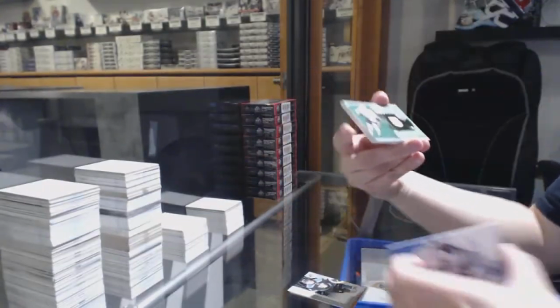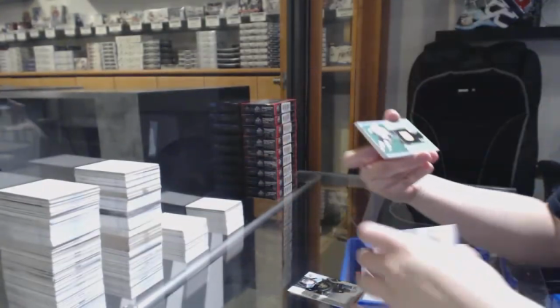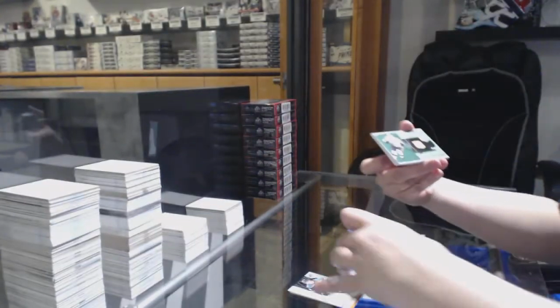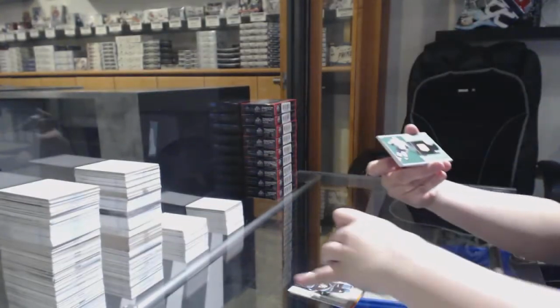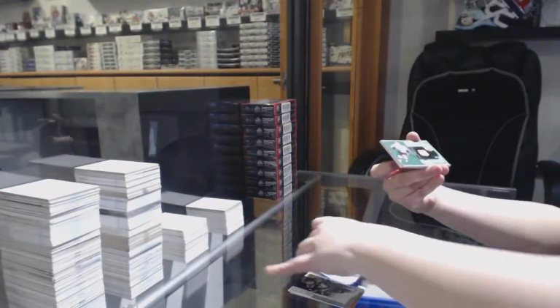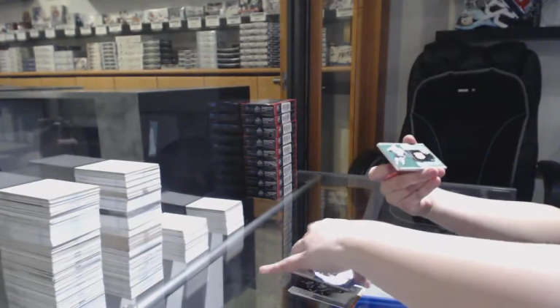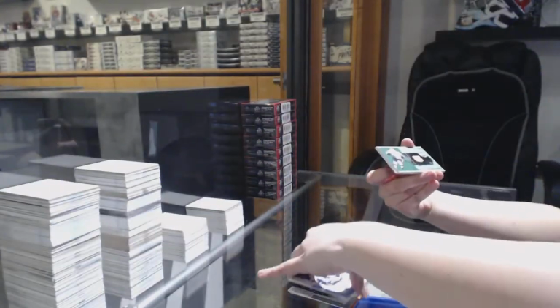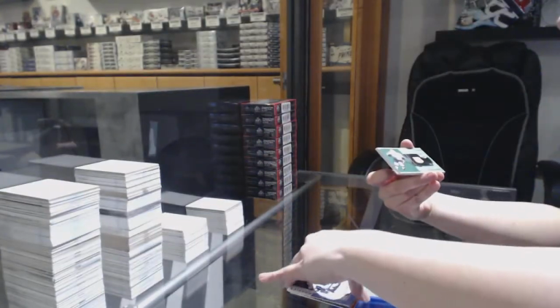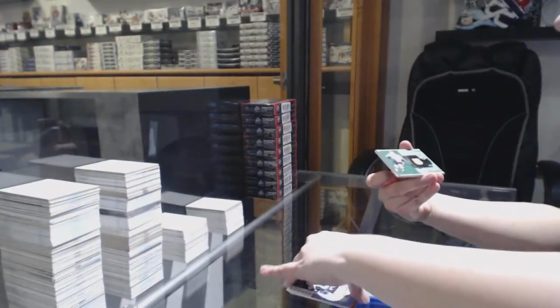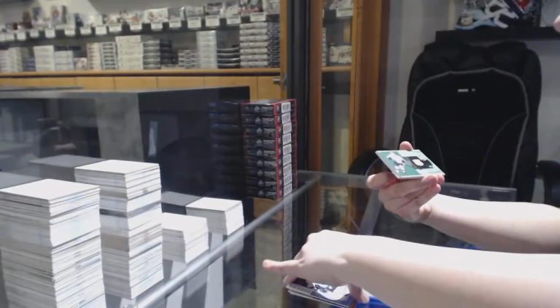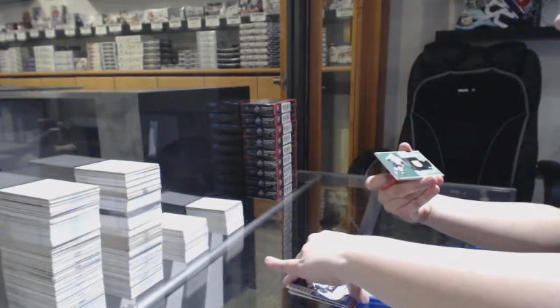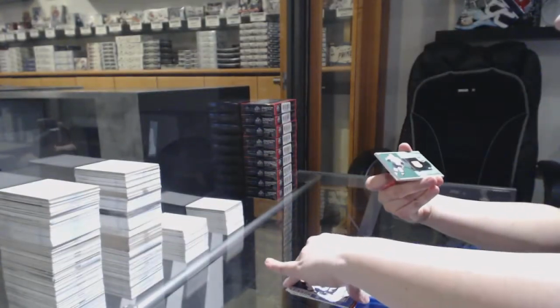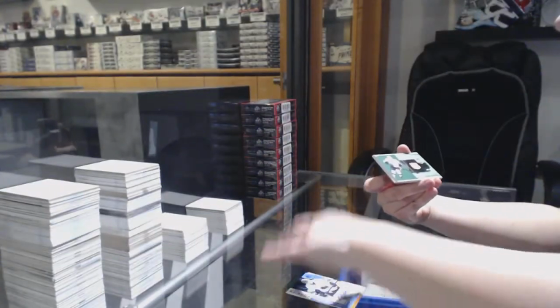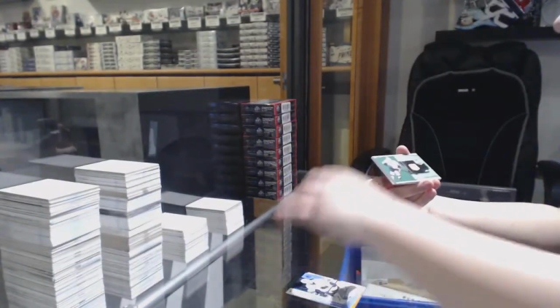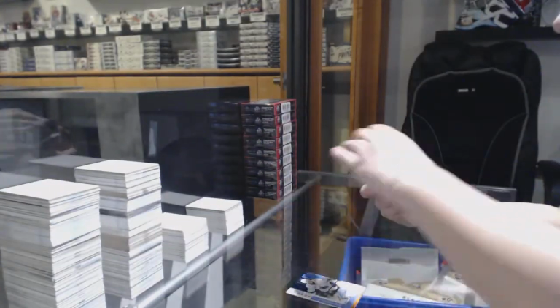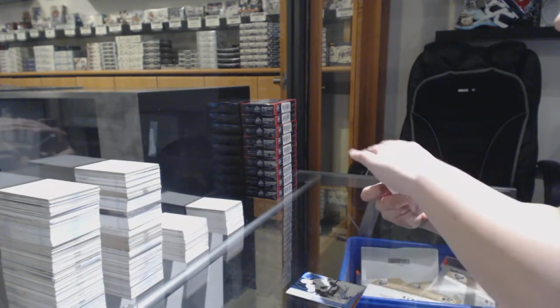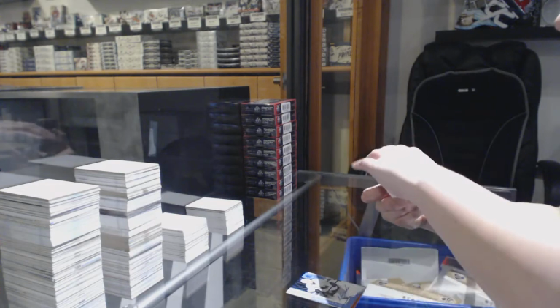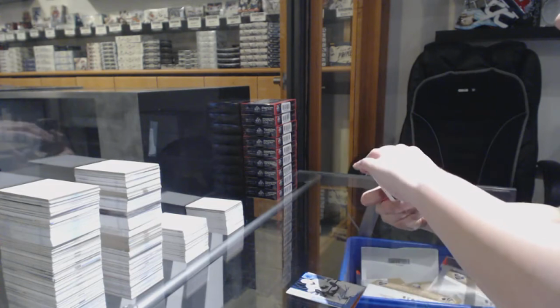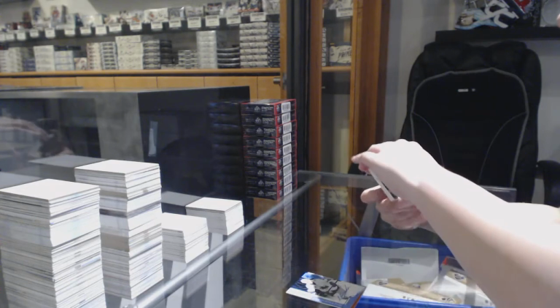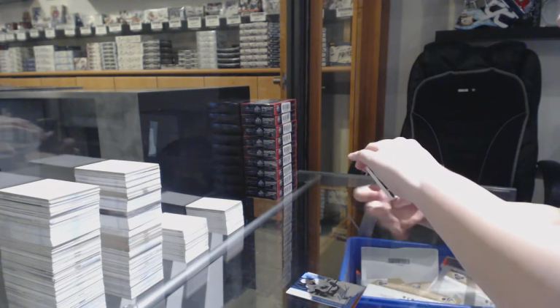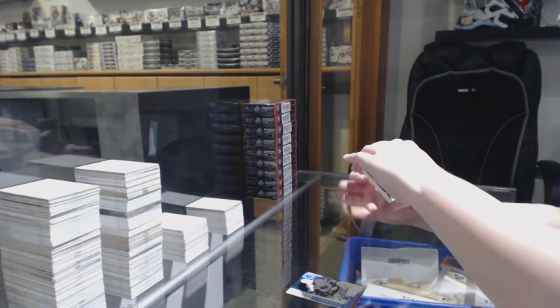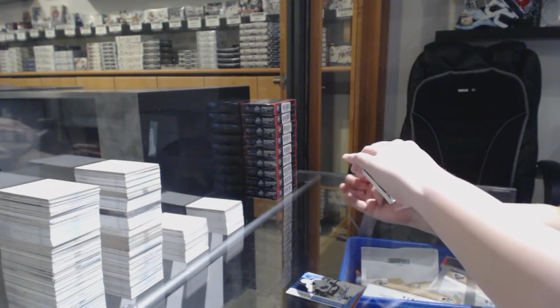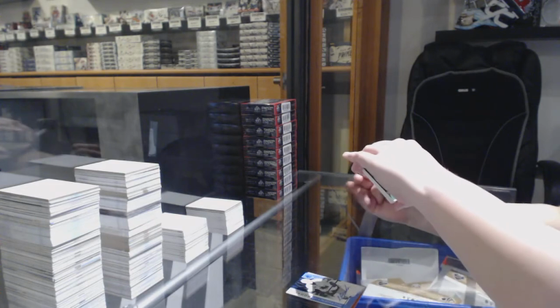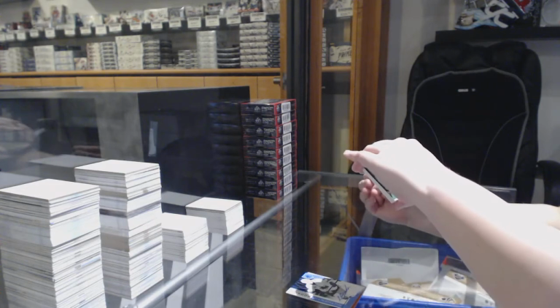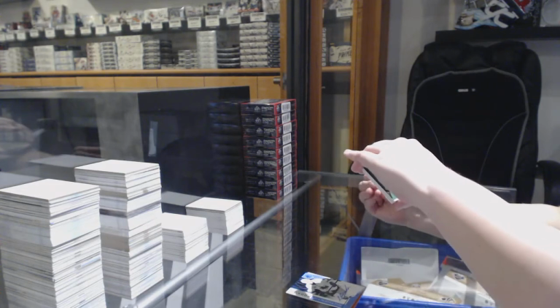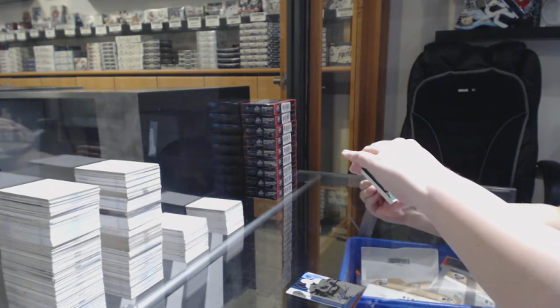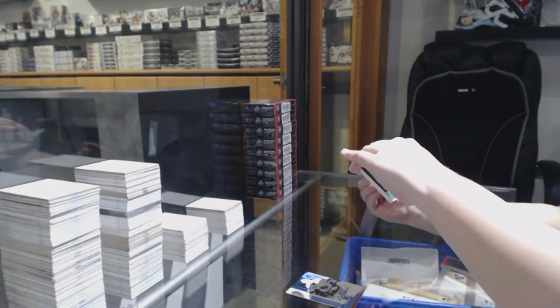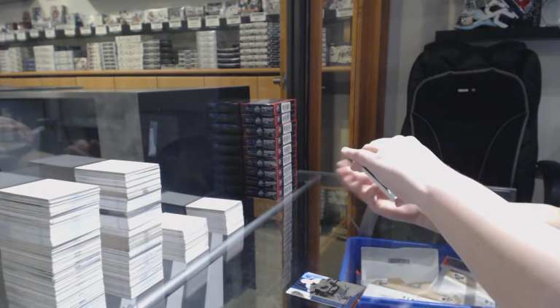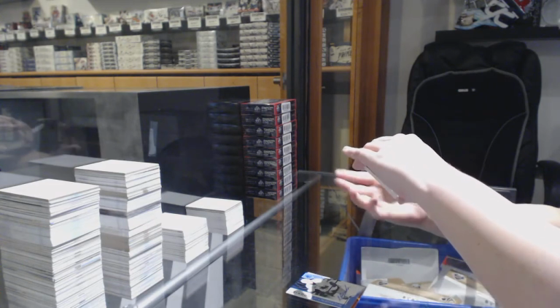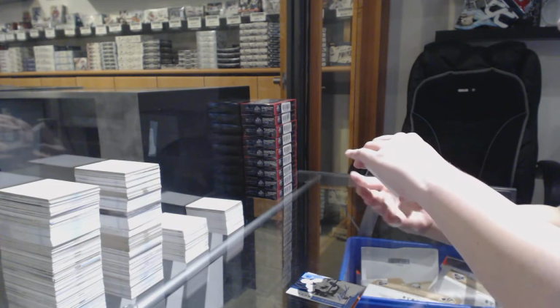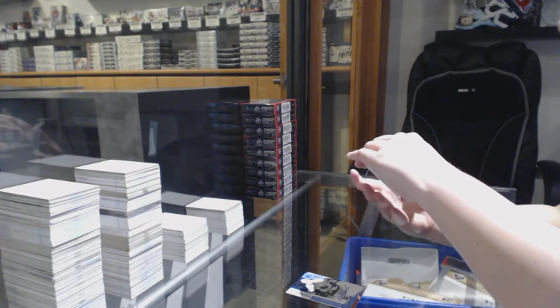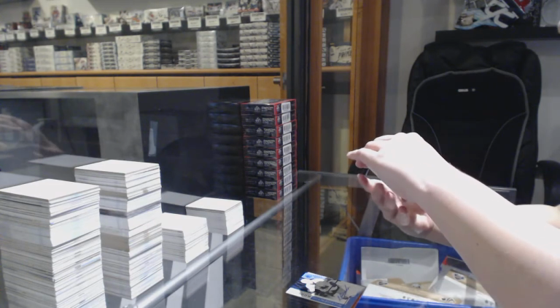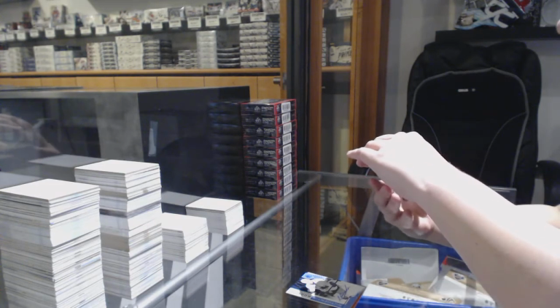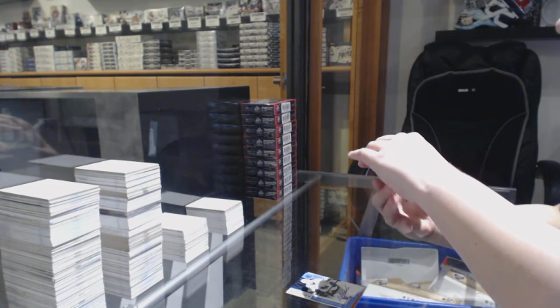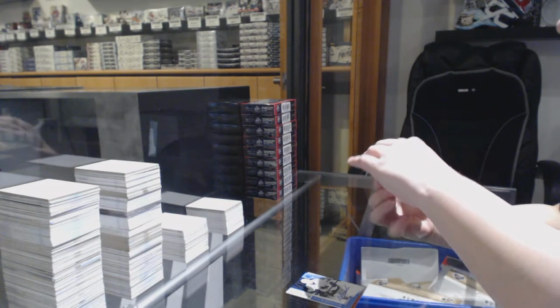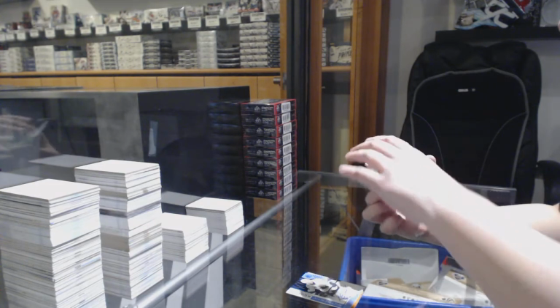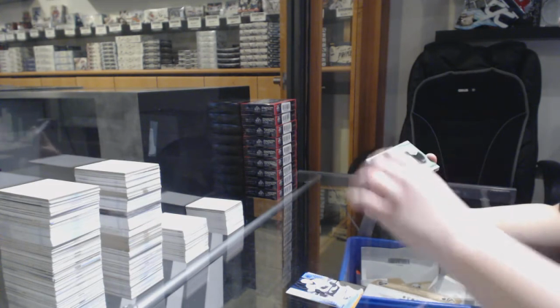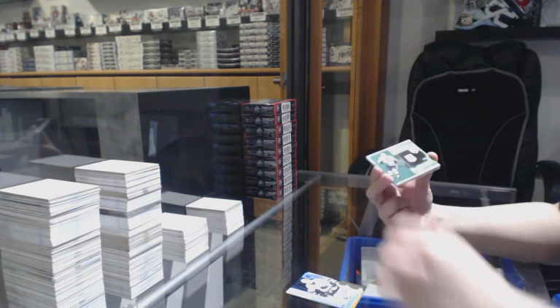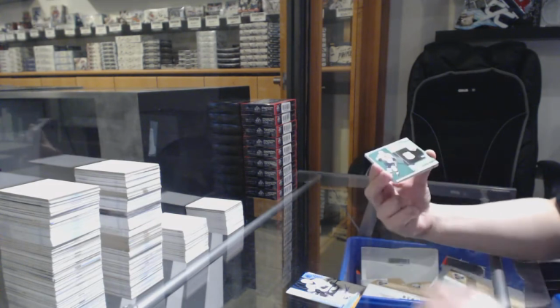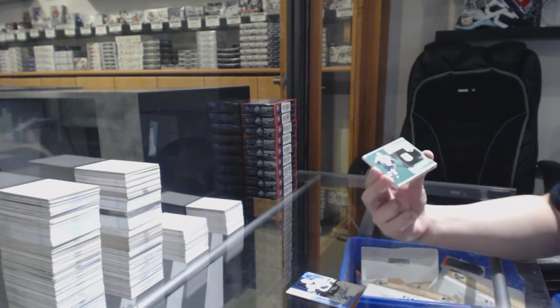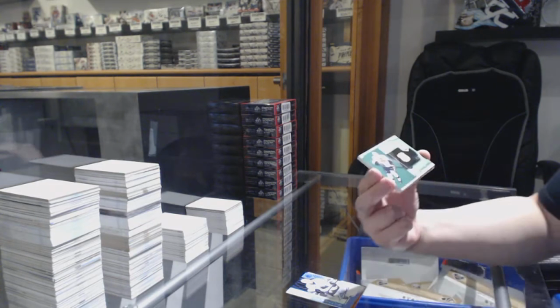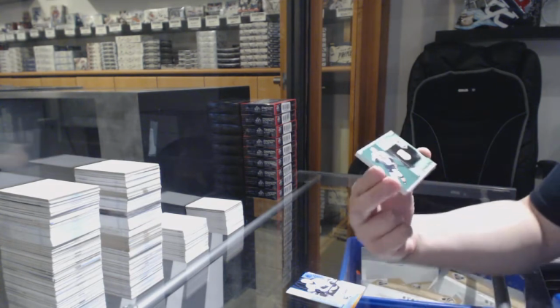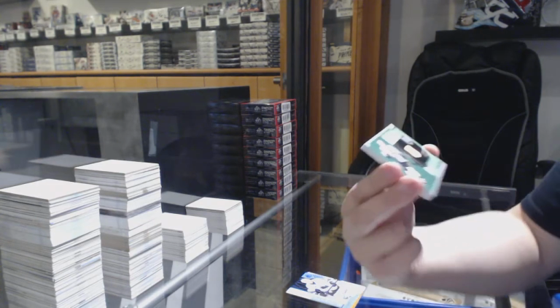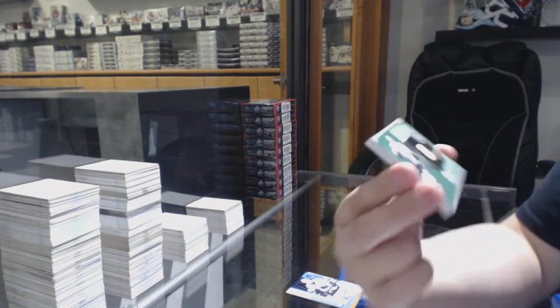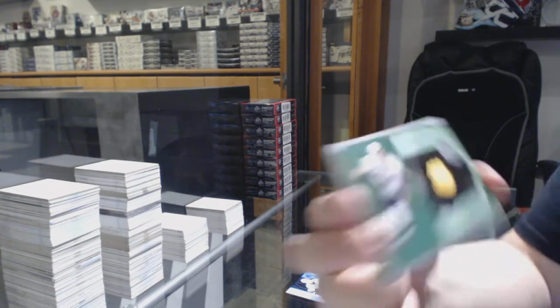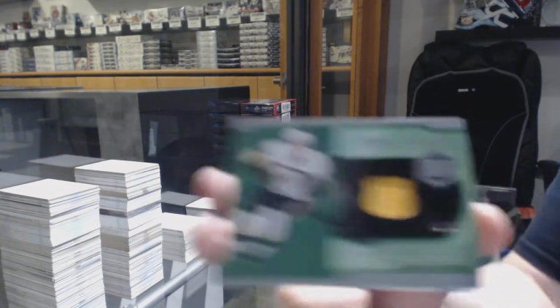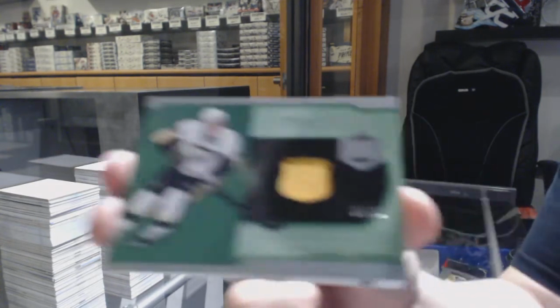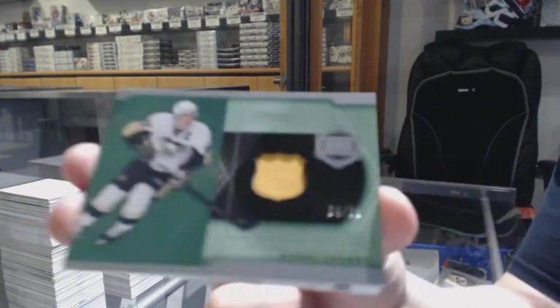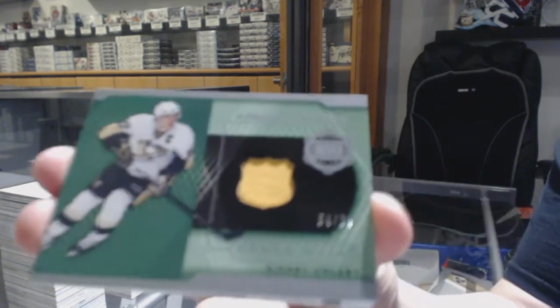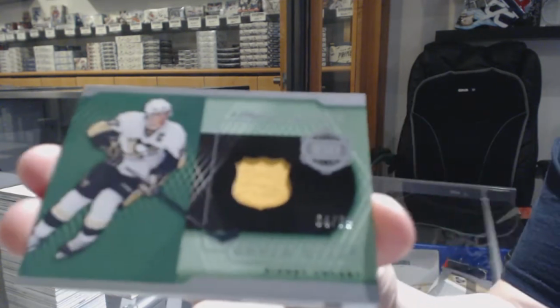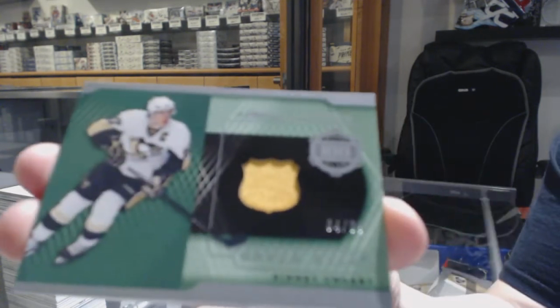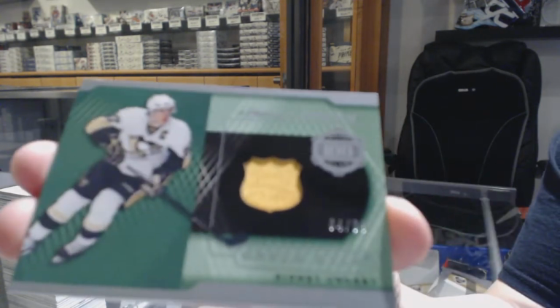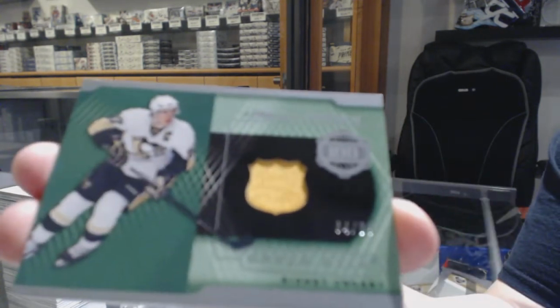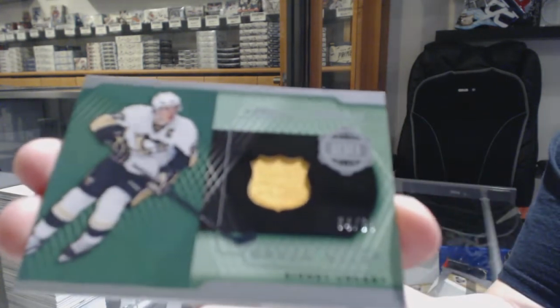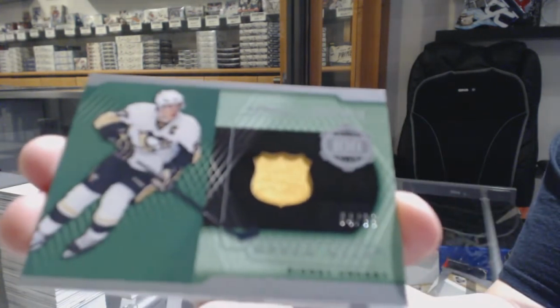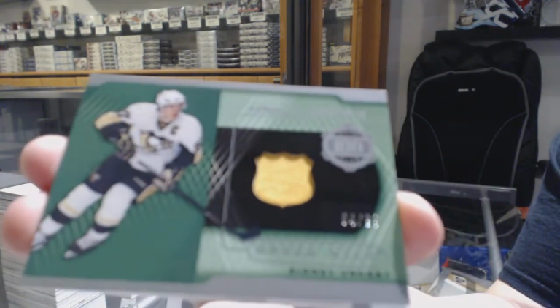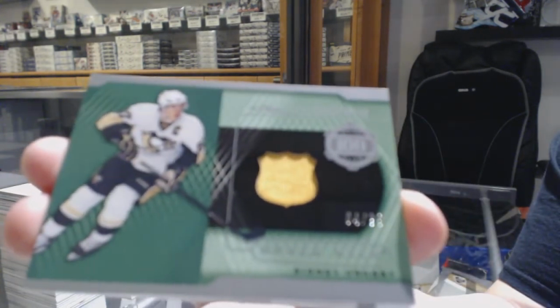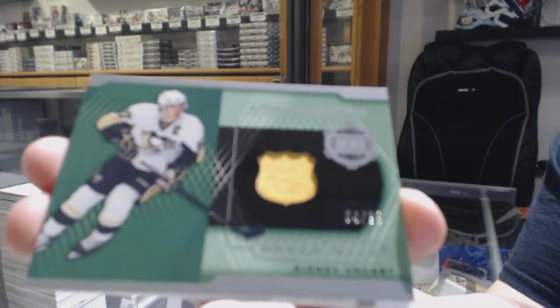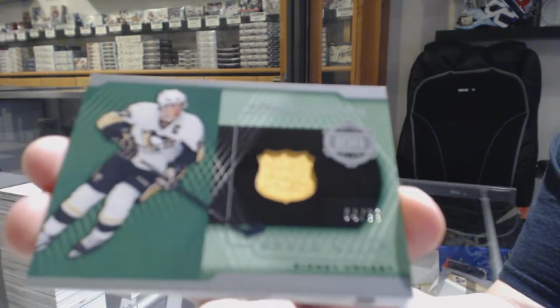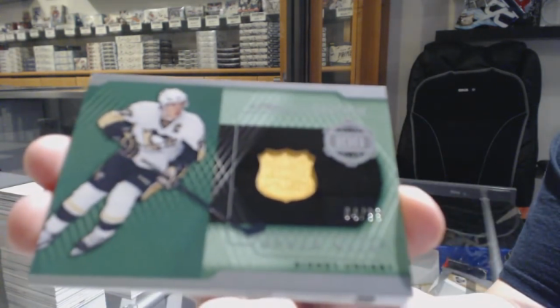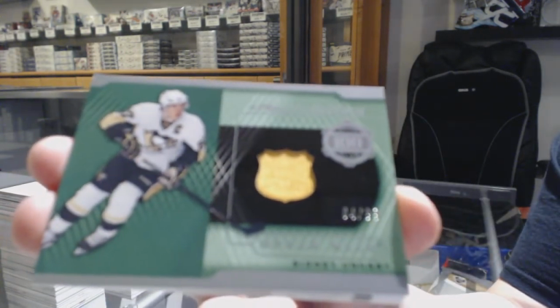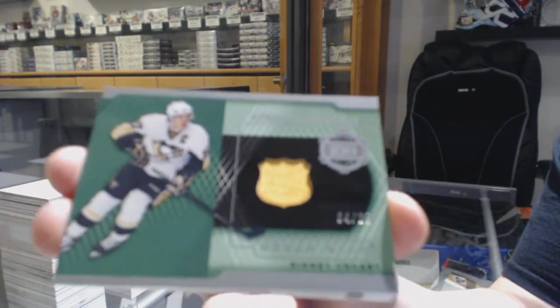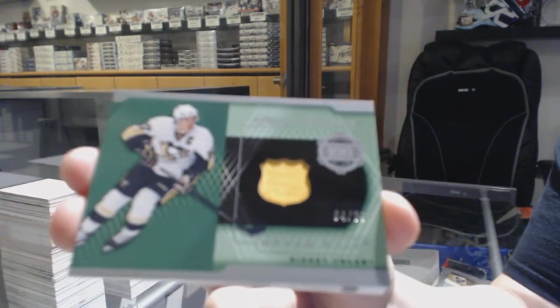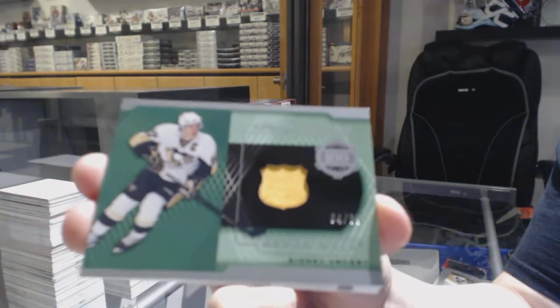We've got a piece of history — 100-point club, jersey number to 99 for the Pittsburgh Penguins: Sidney Crosby.